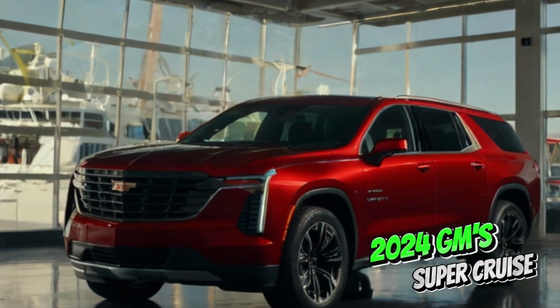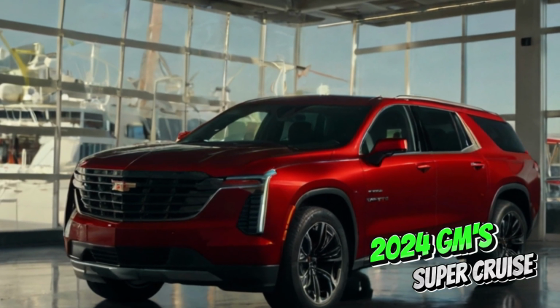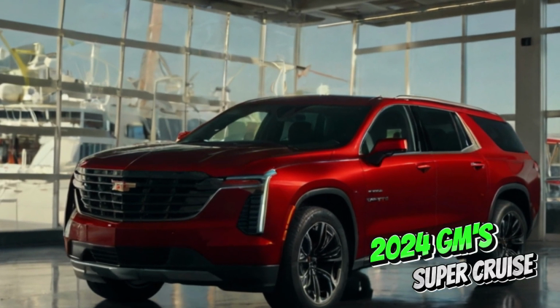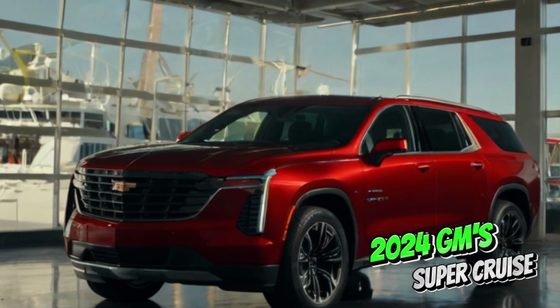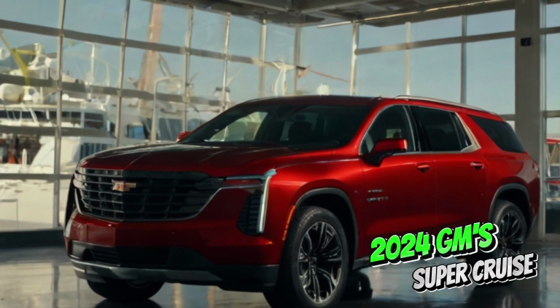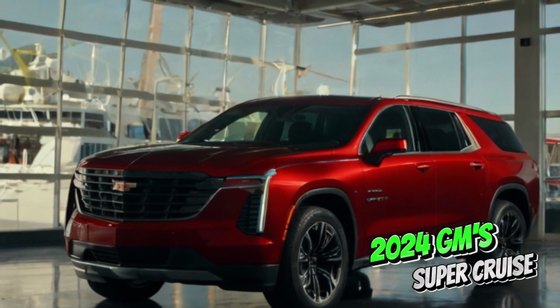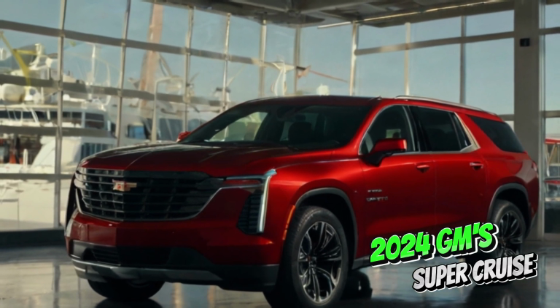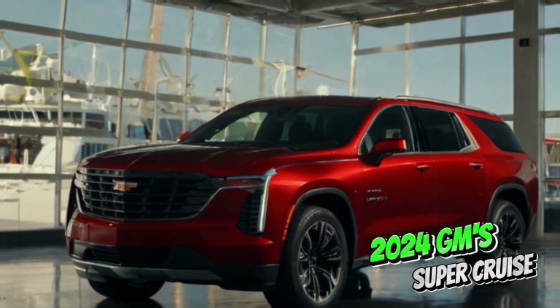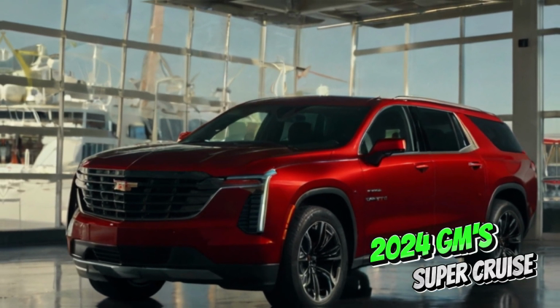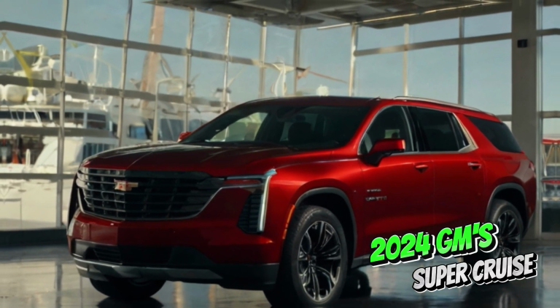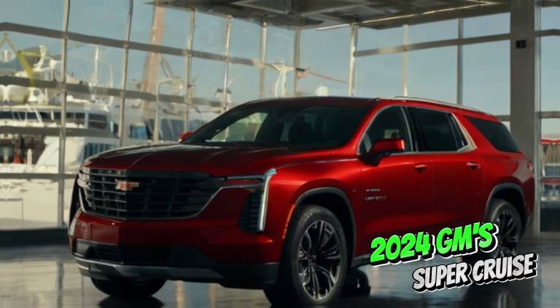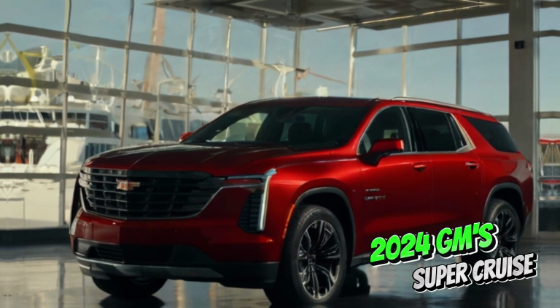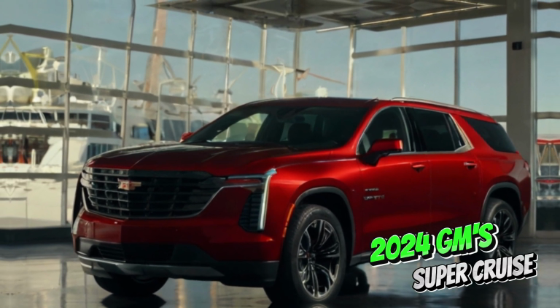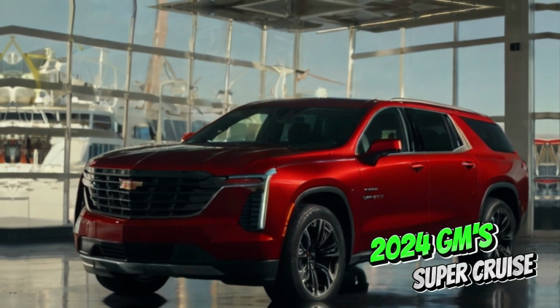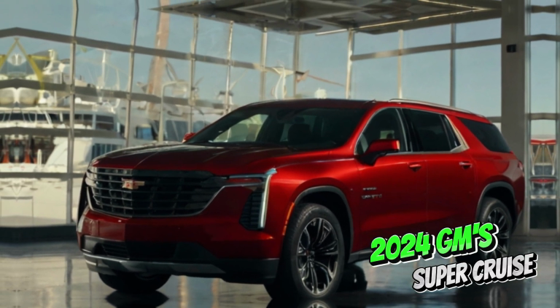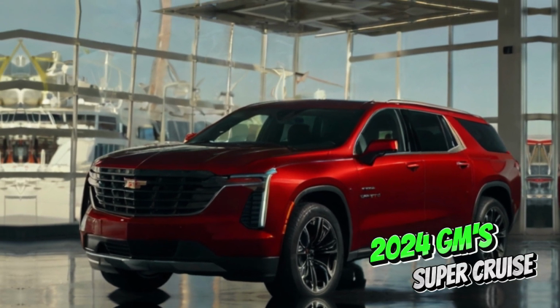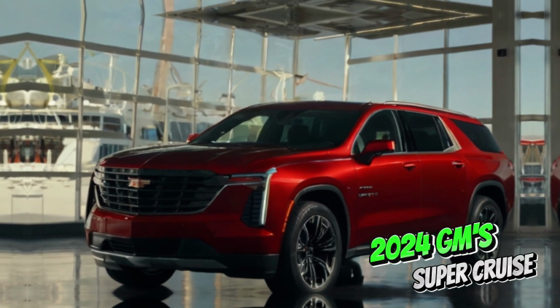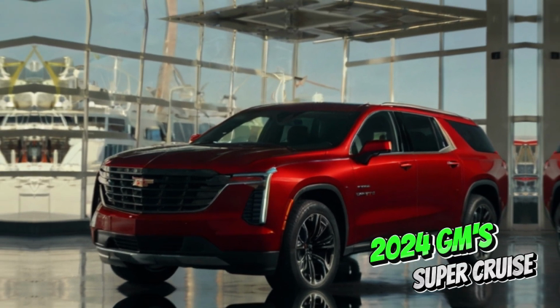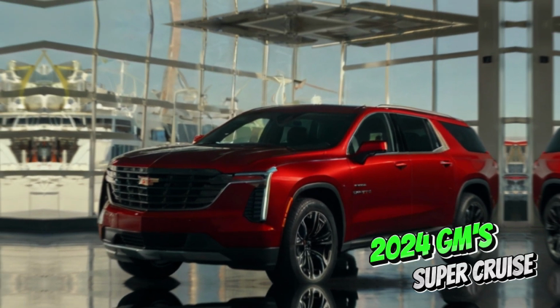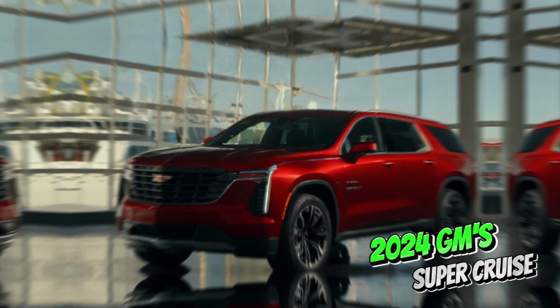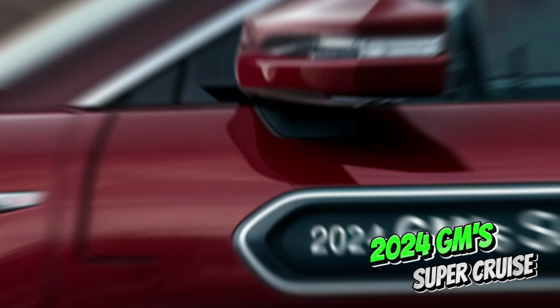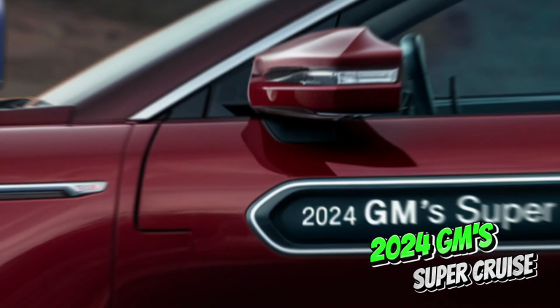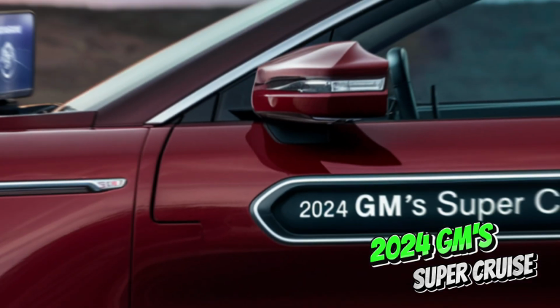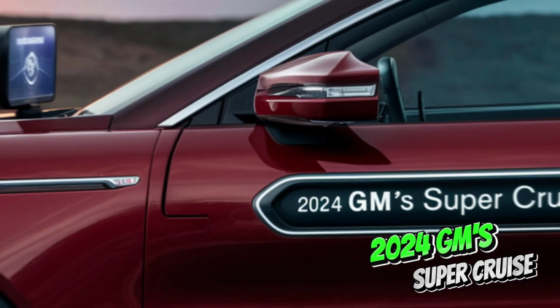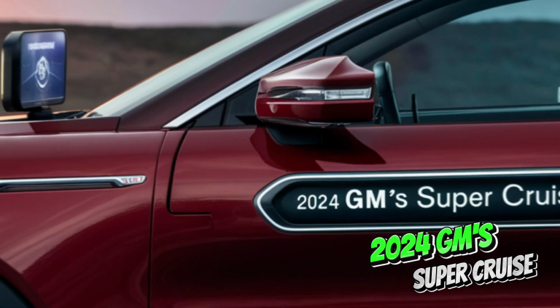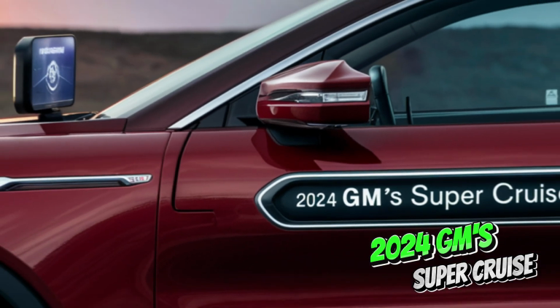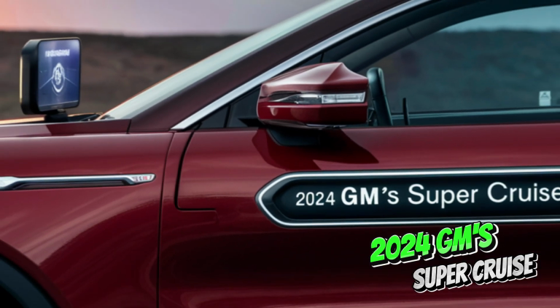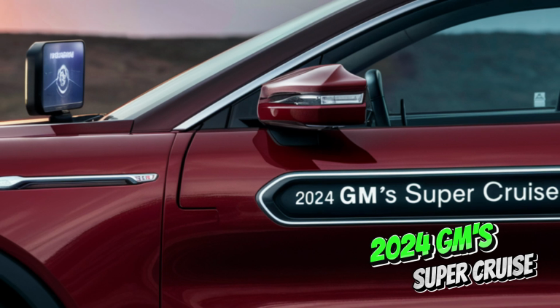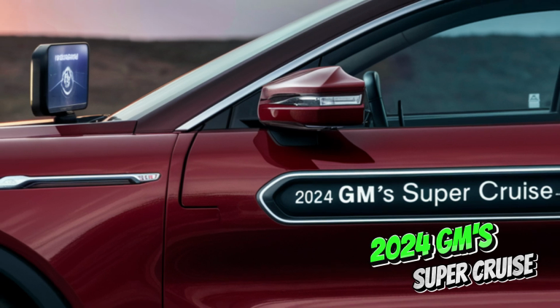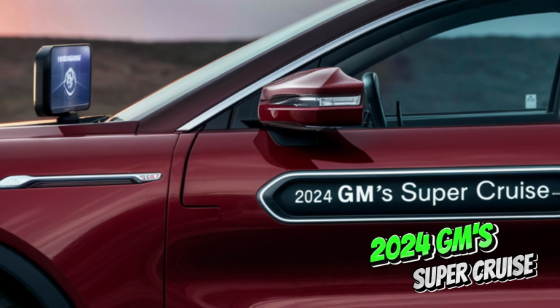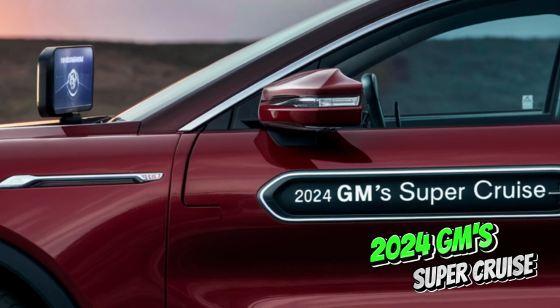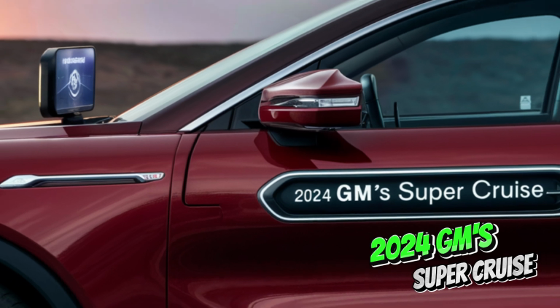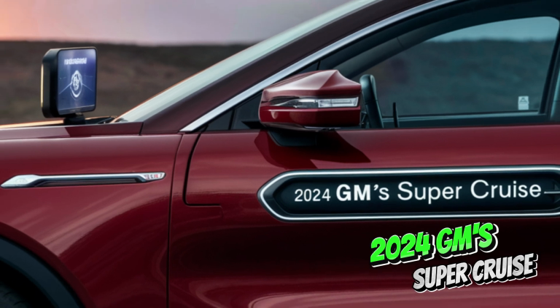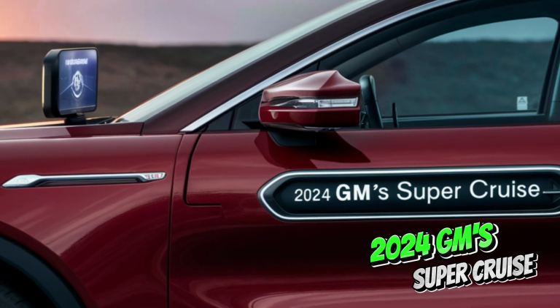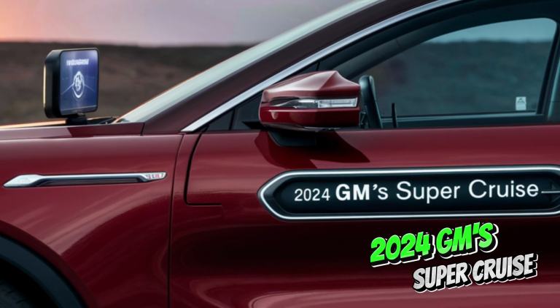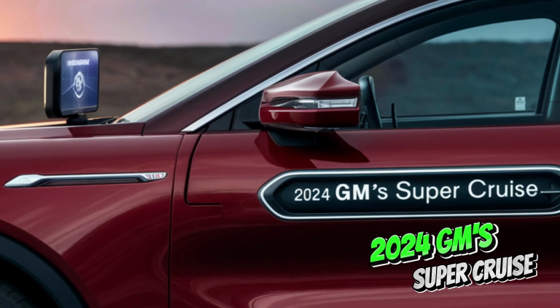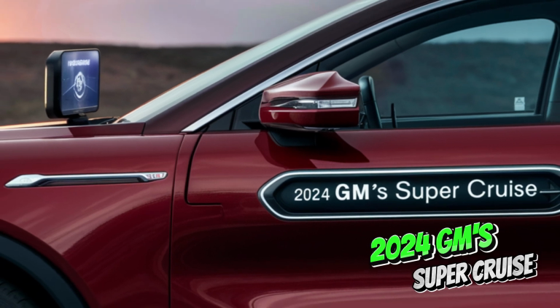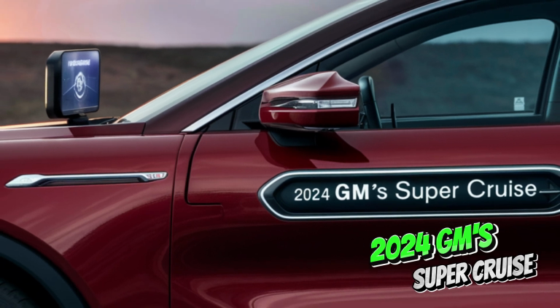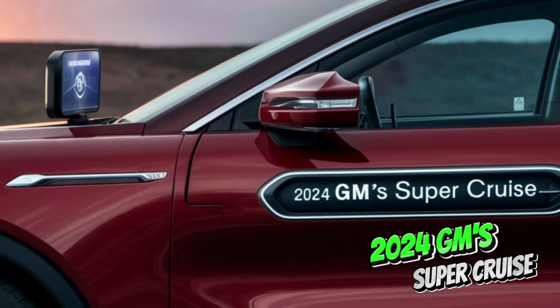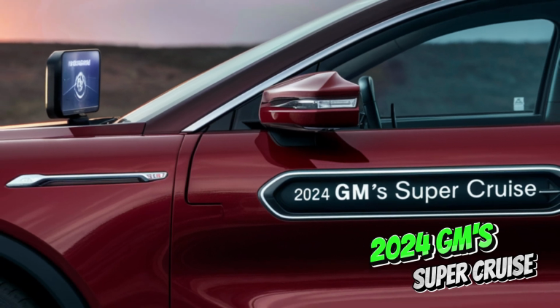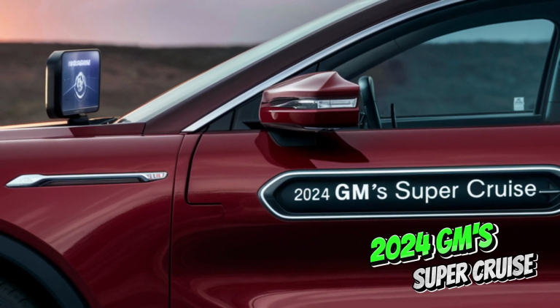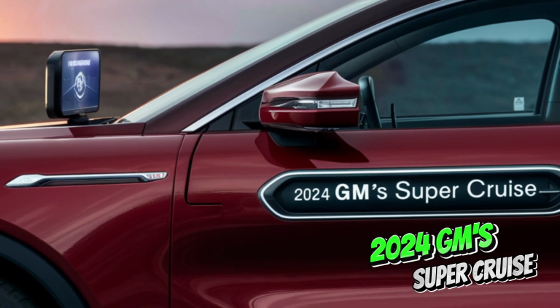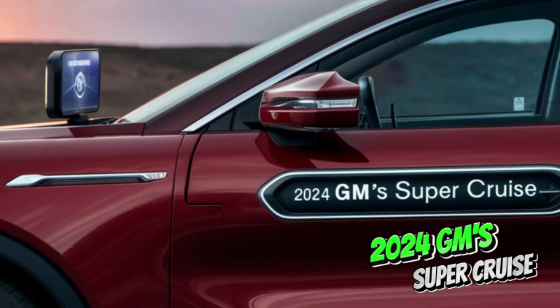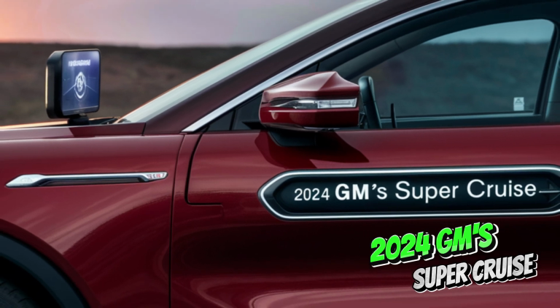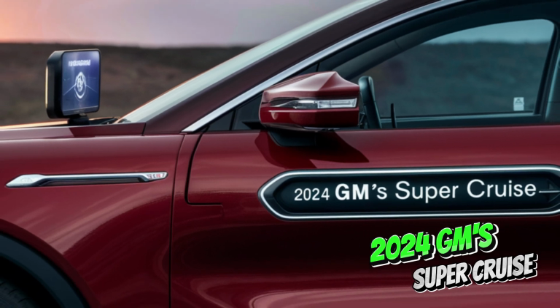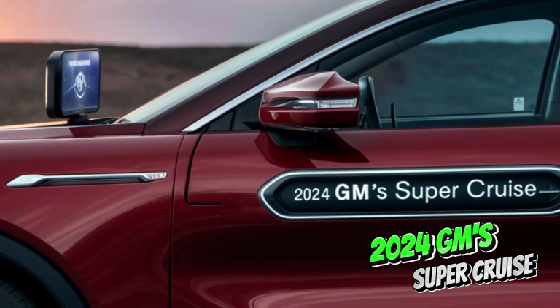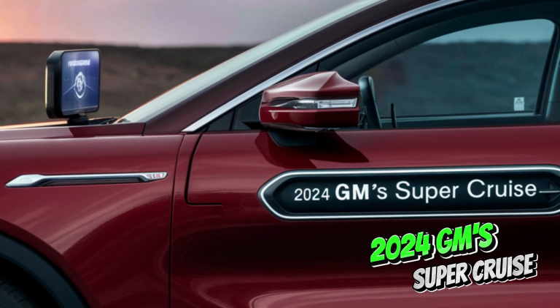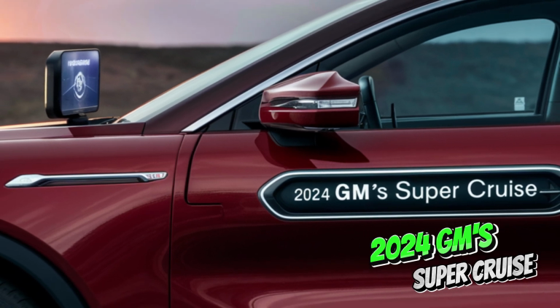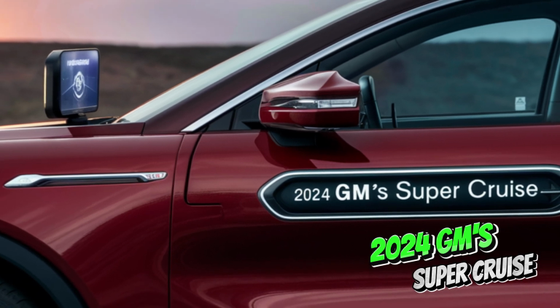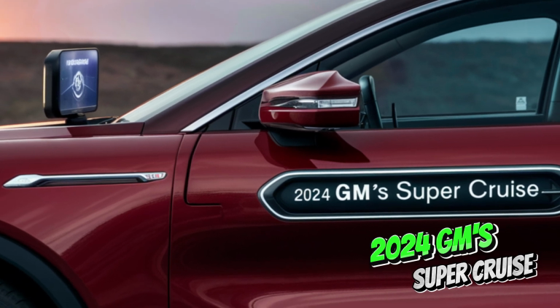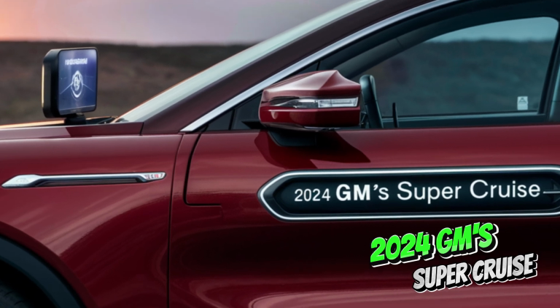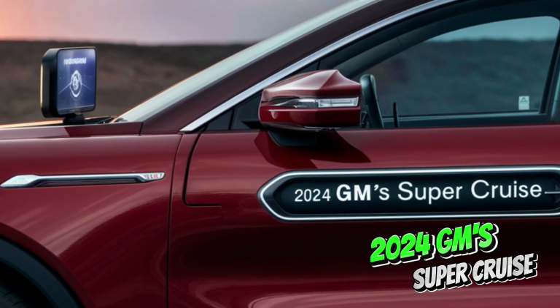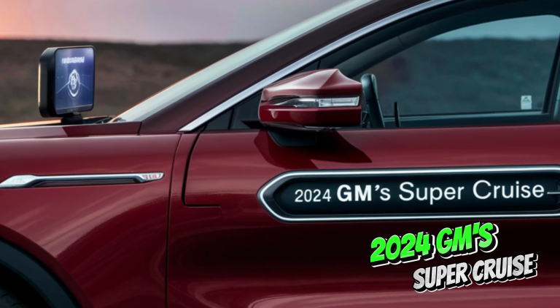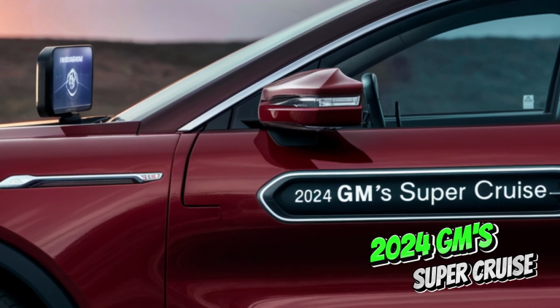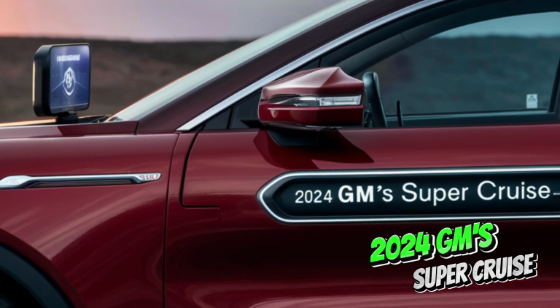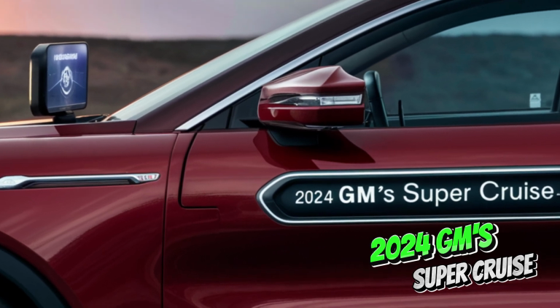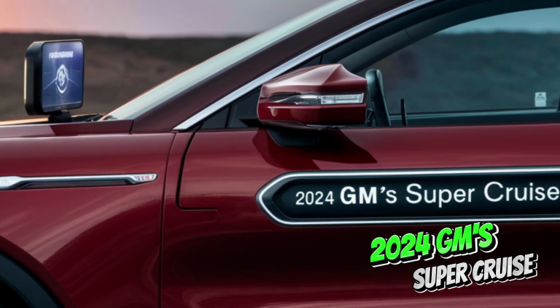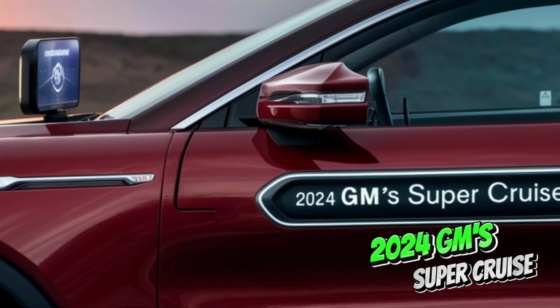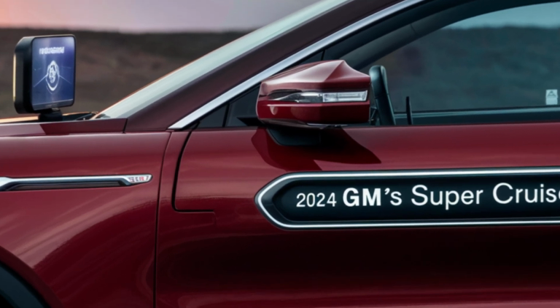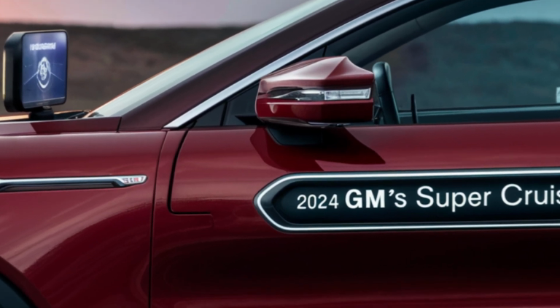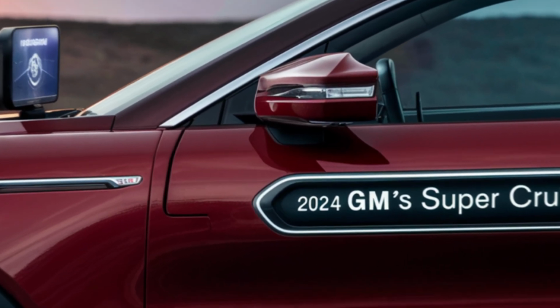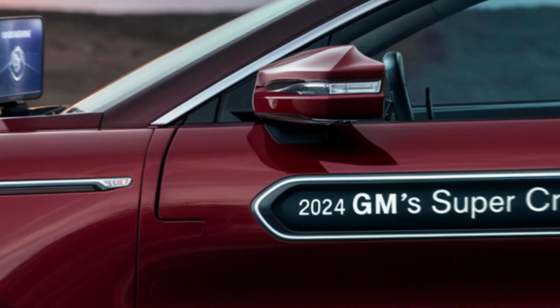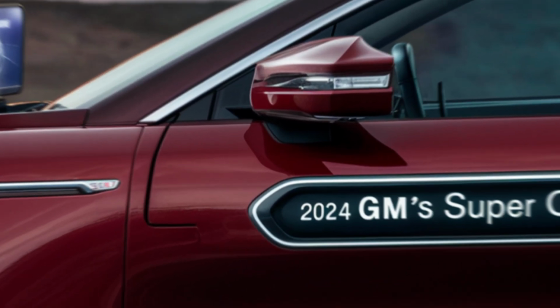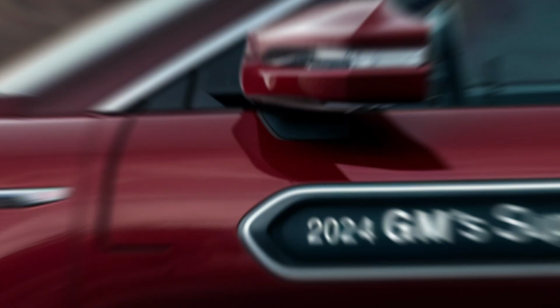GM is constantly improving SuperCruise, expanding its capabilities and technologies, and adding more compatible roads.